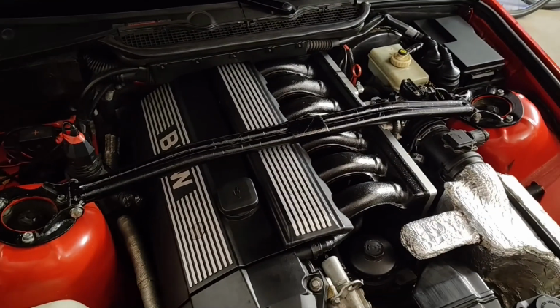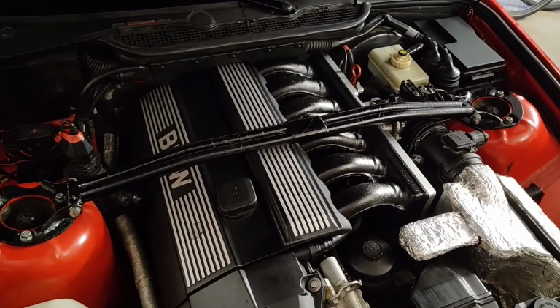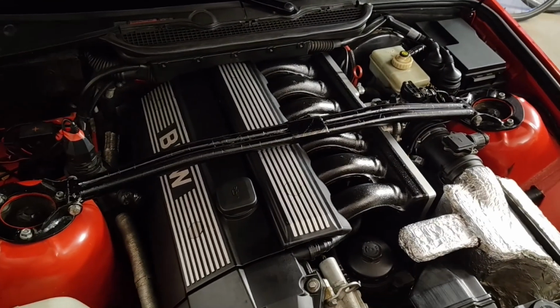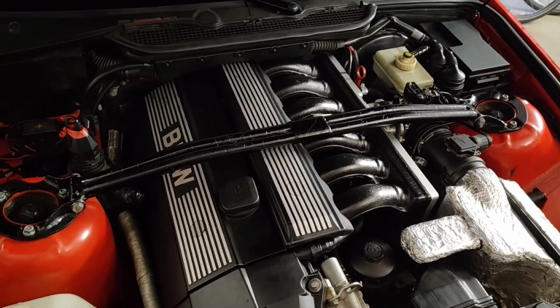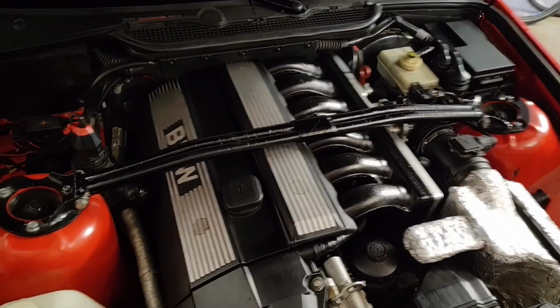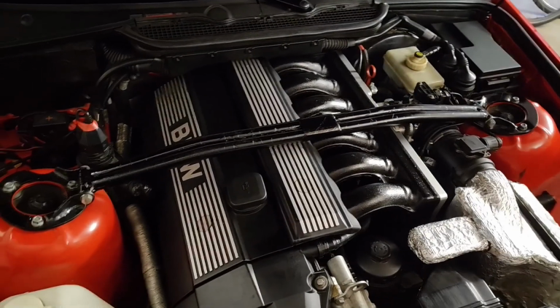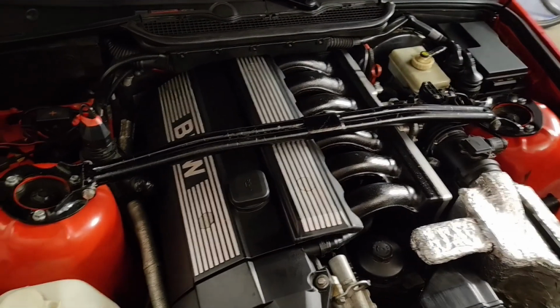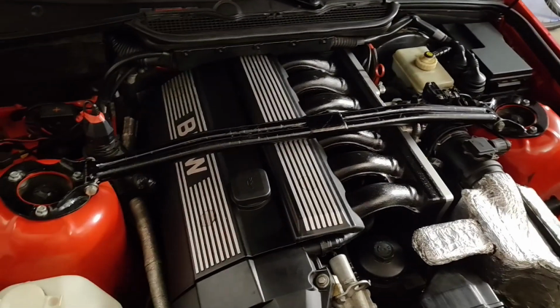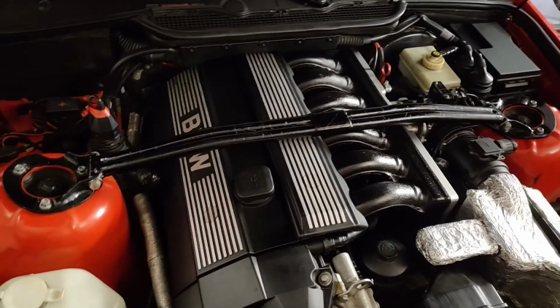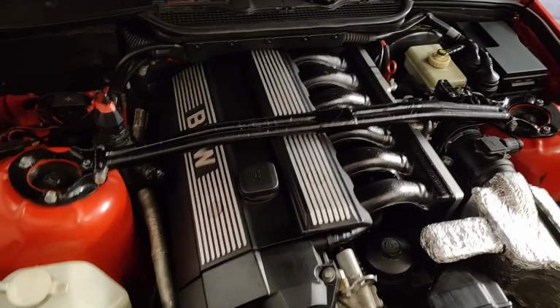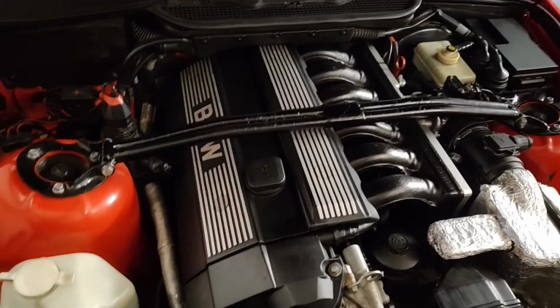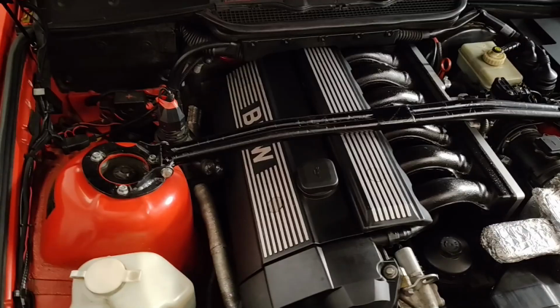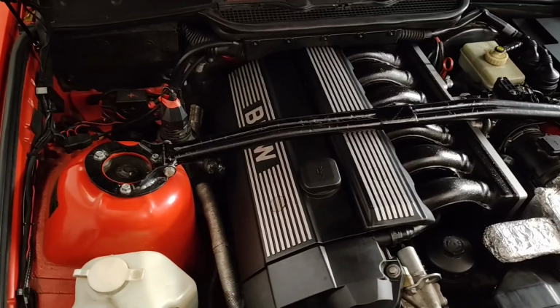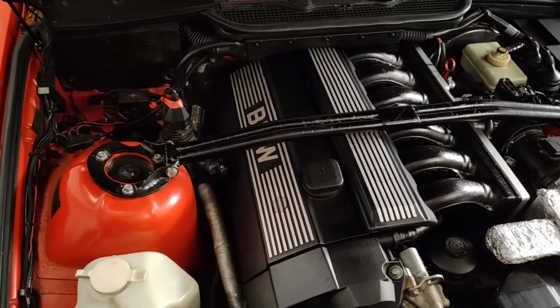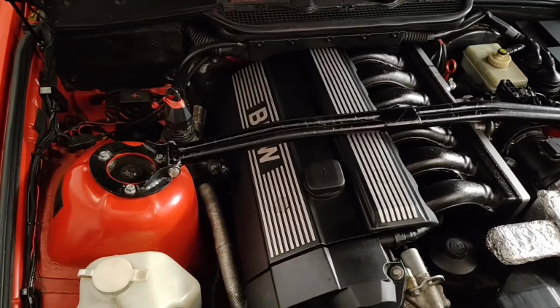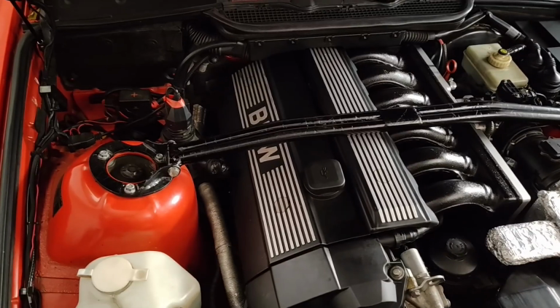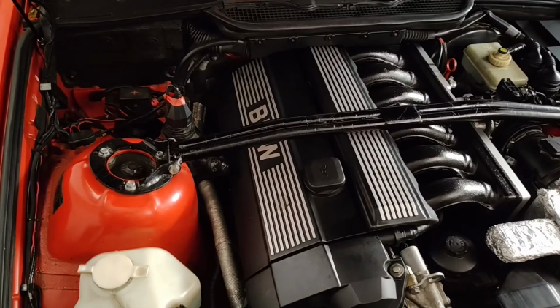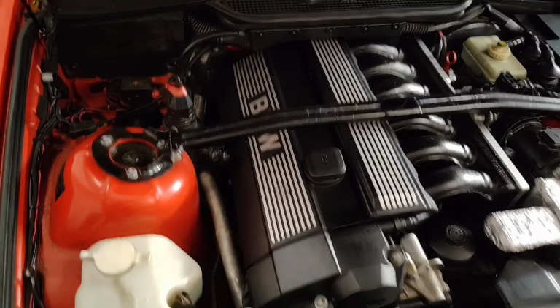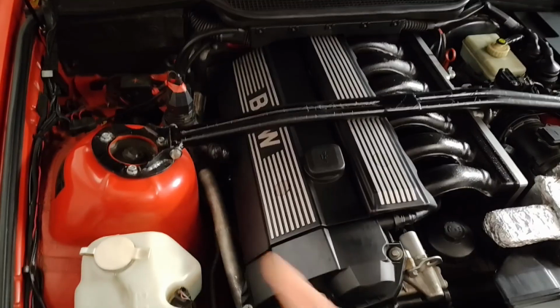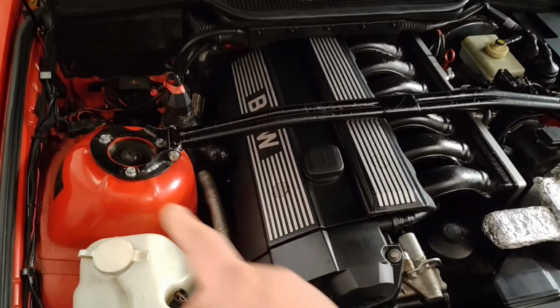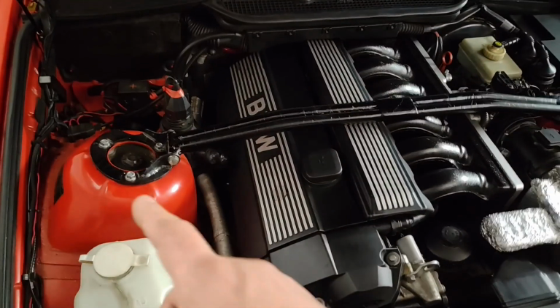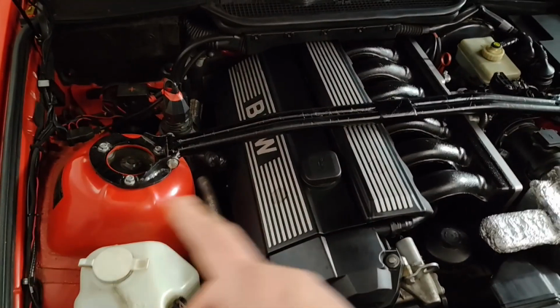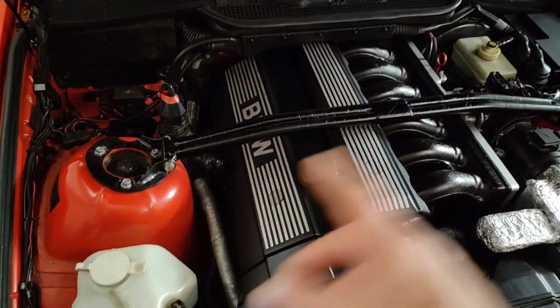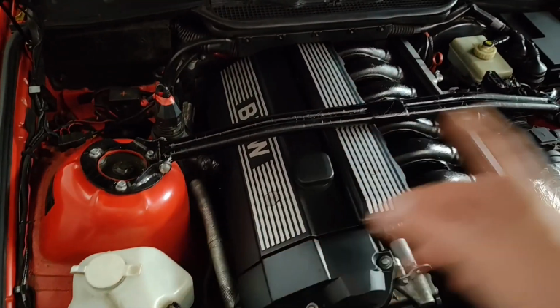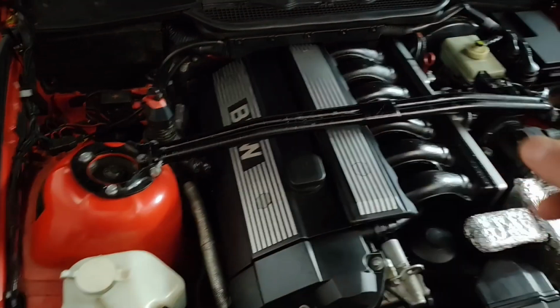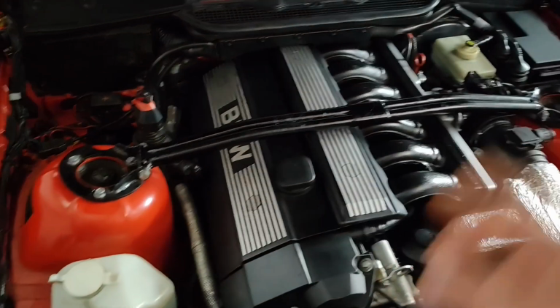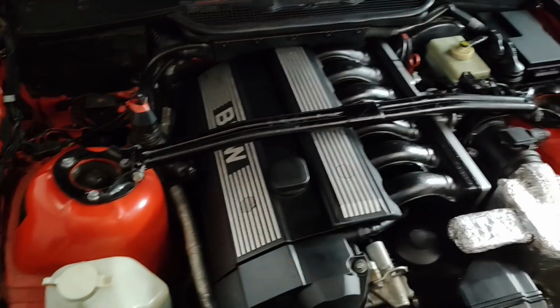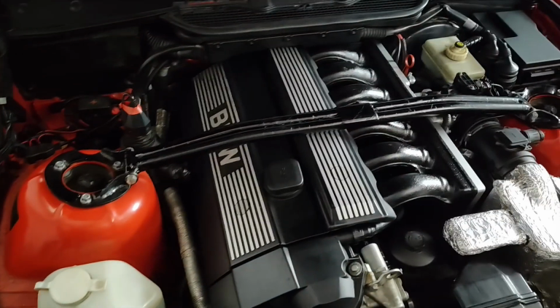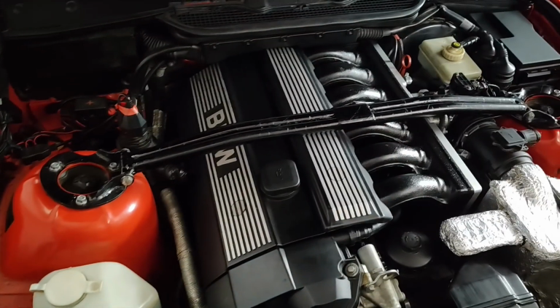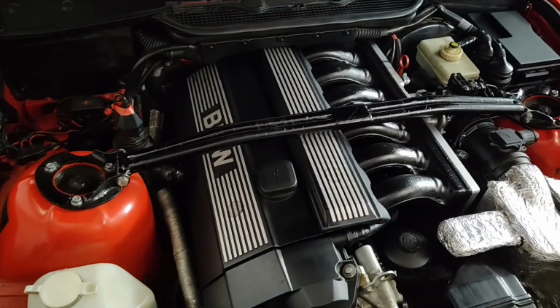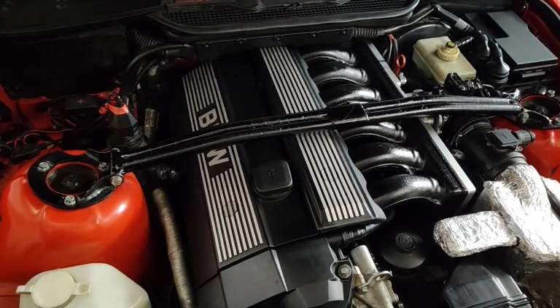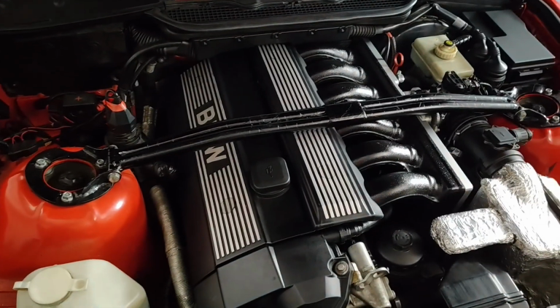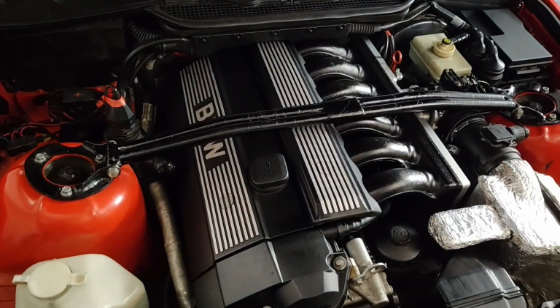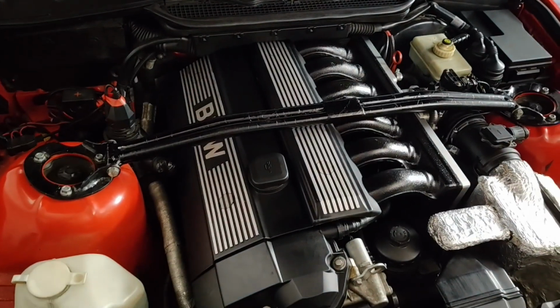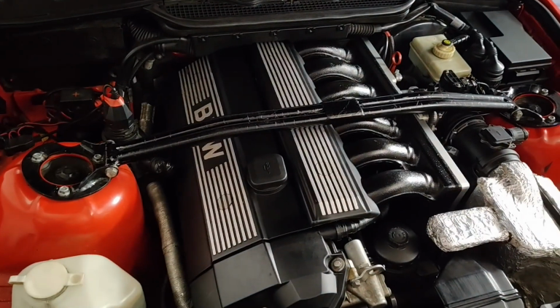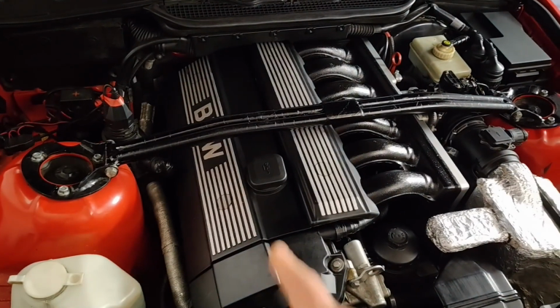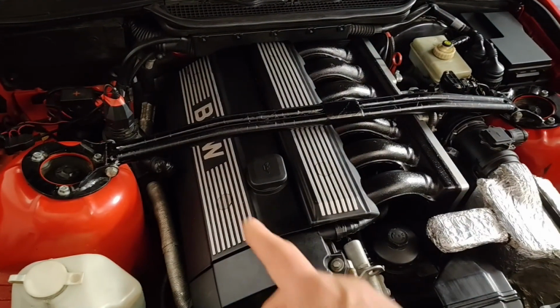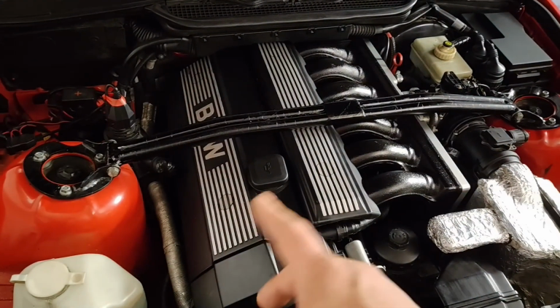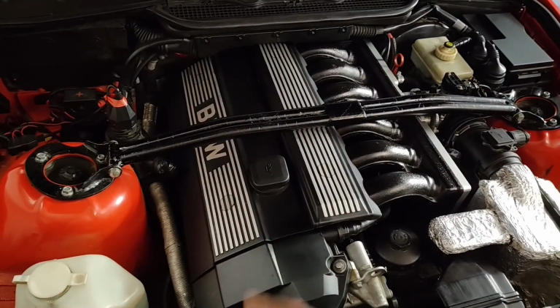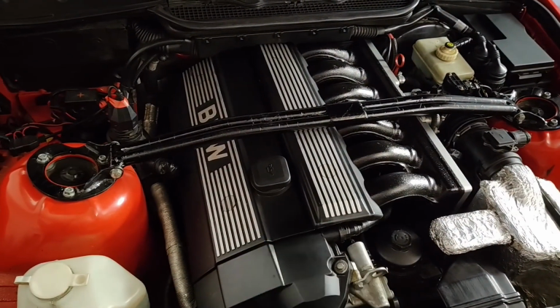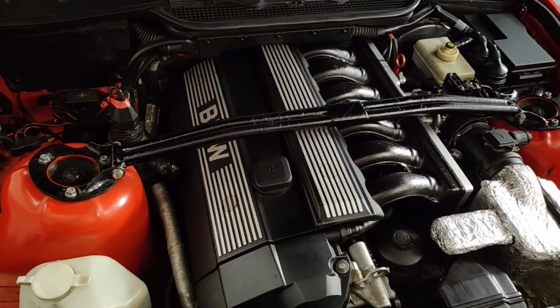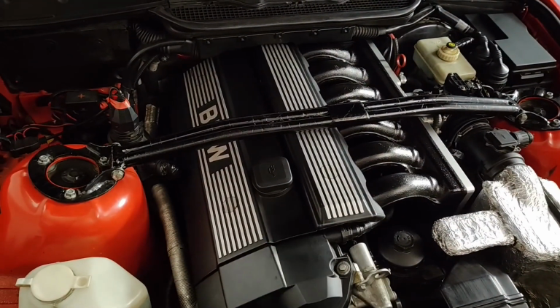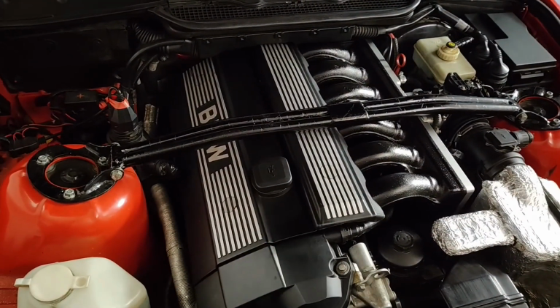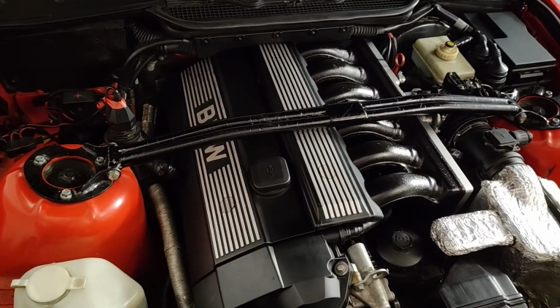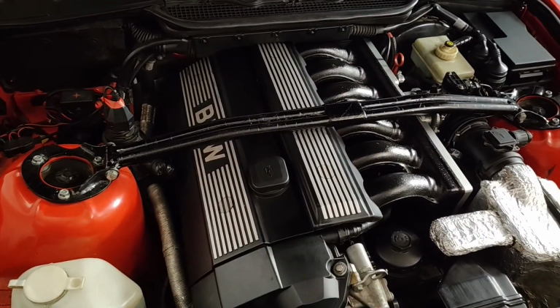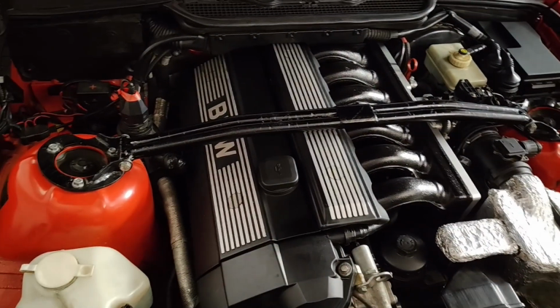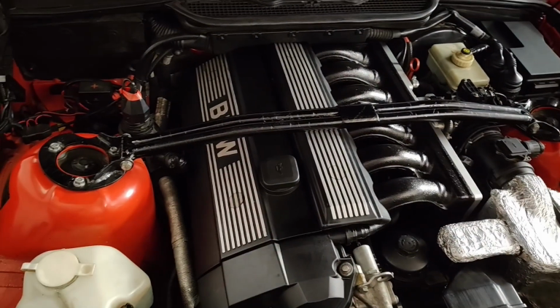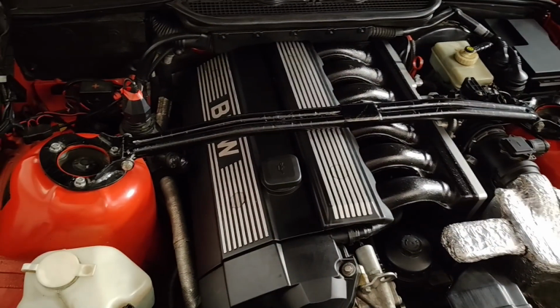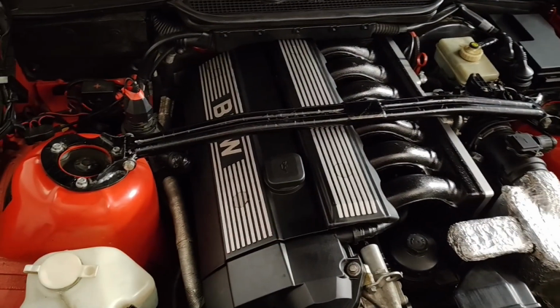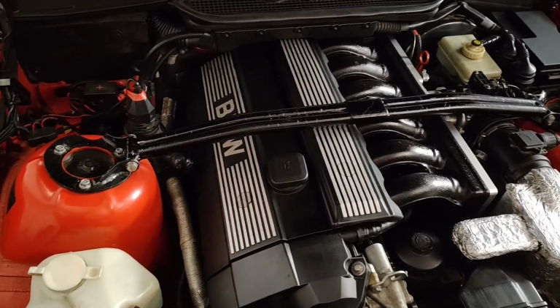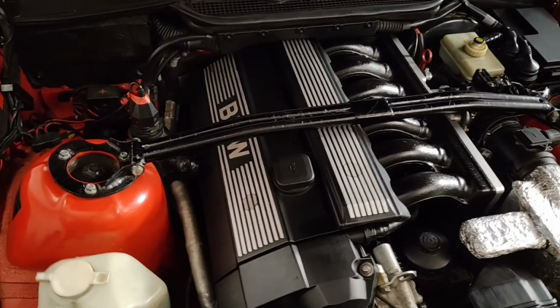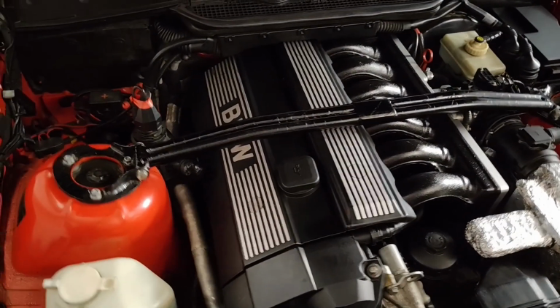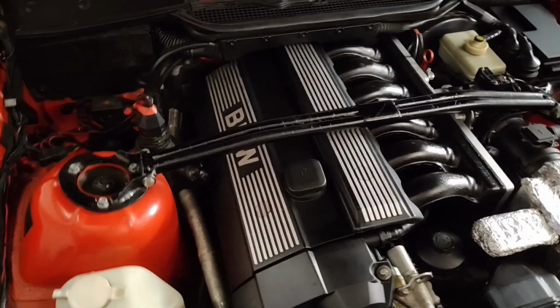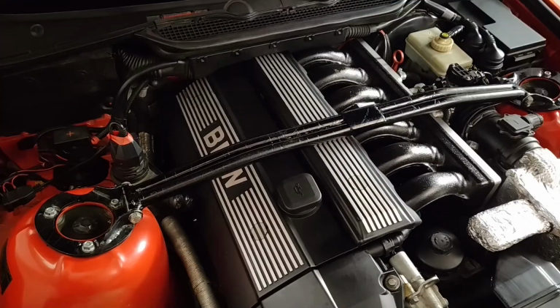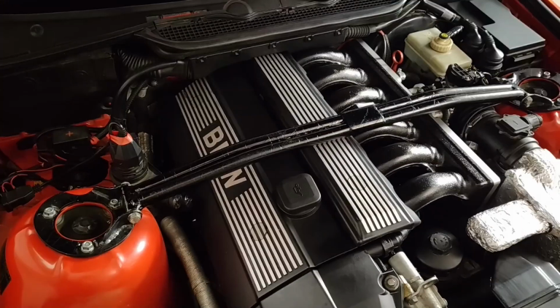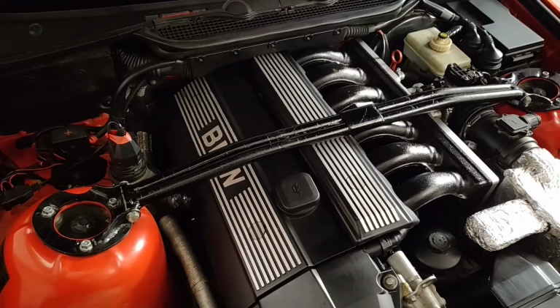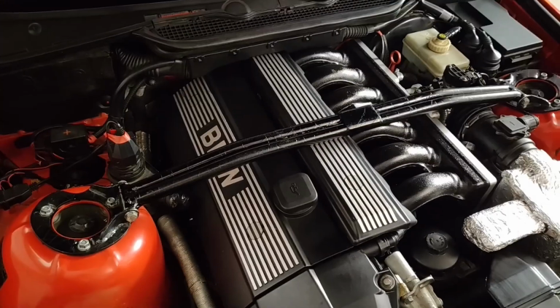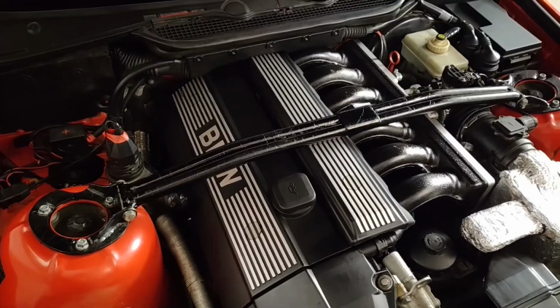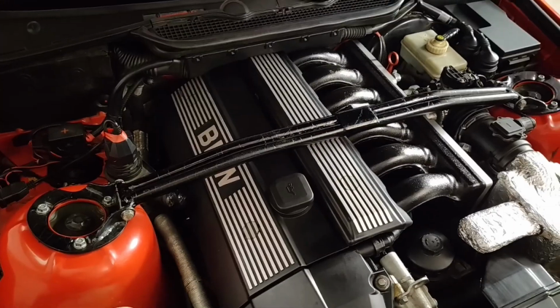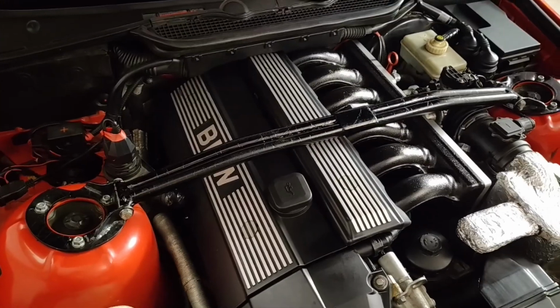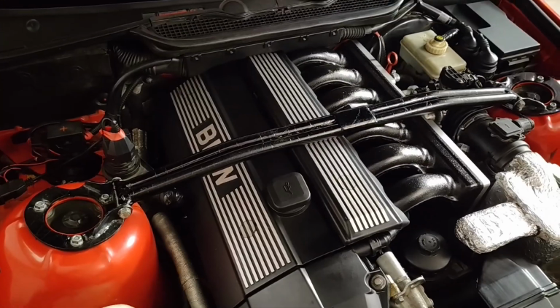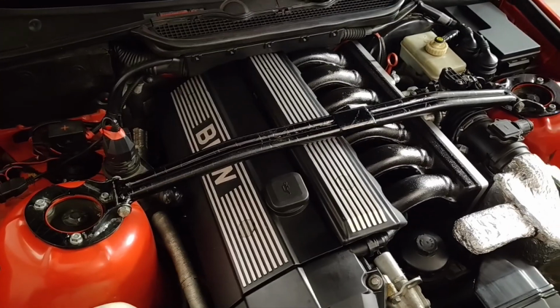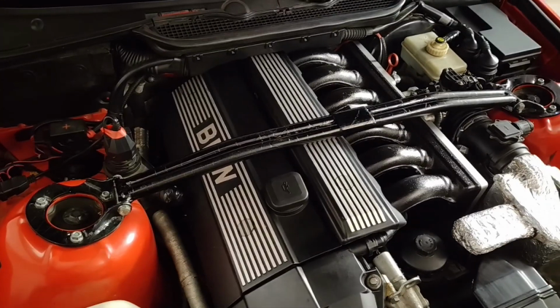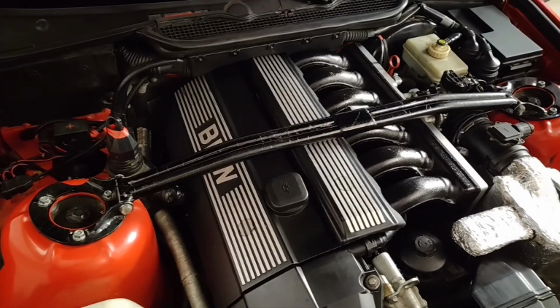It's an experiment again. Unfortunately I have to take the strut brace out again and the valve cover — it's a mildly annoying job.